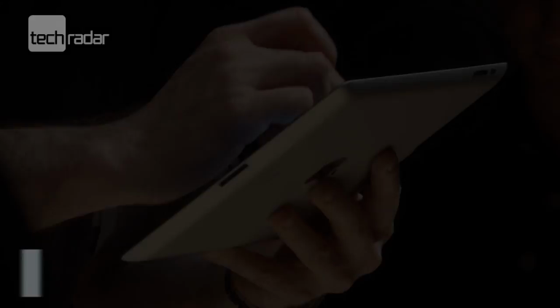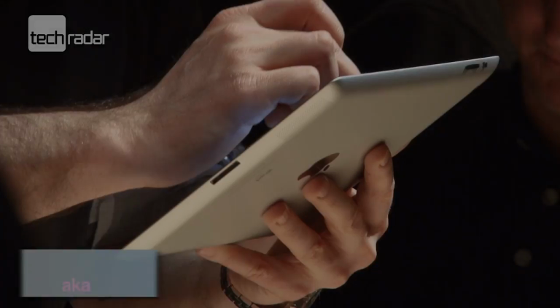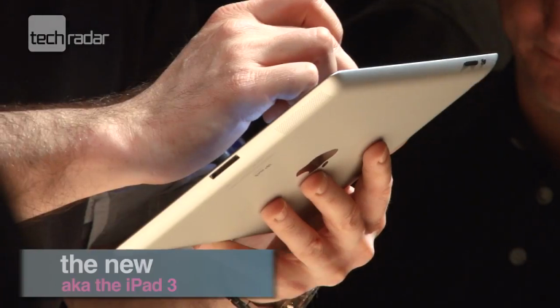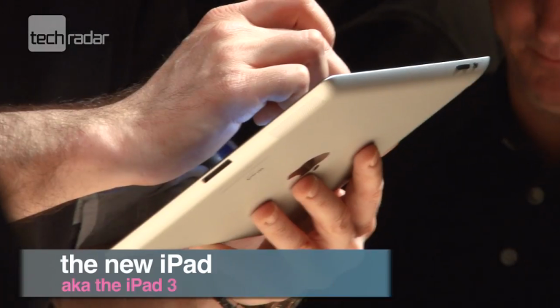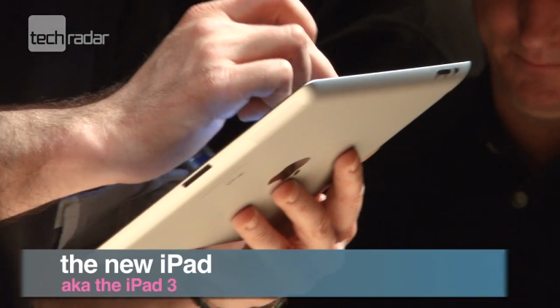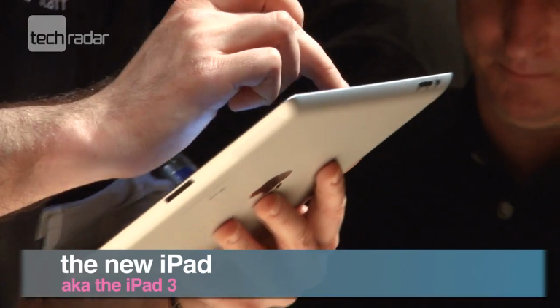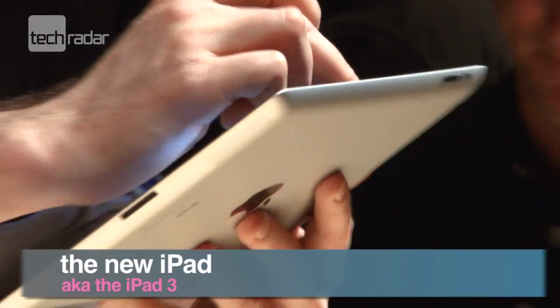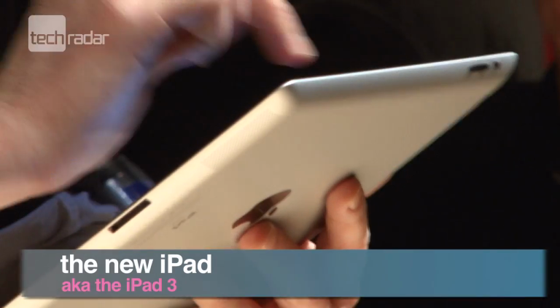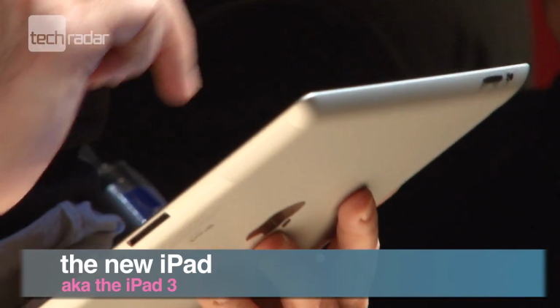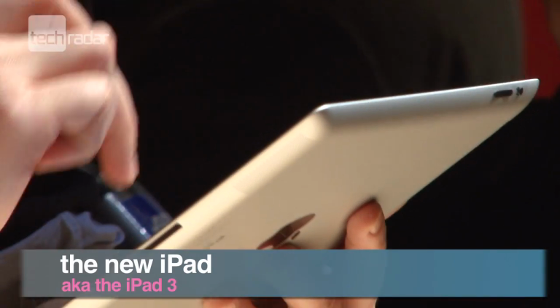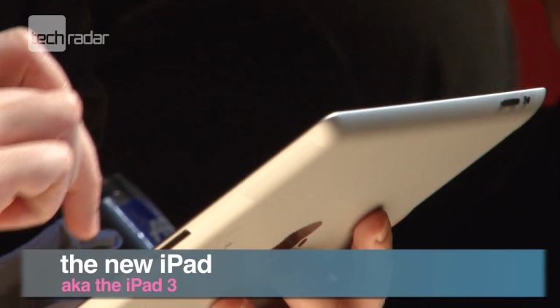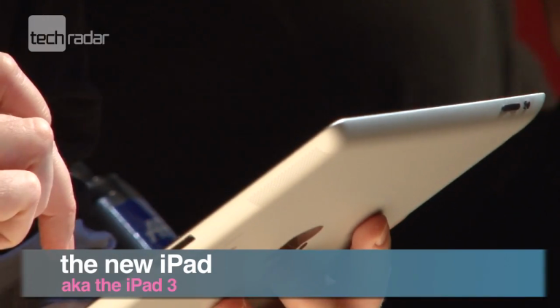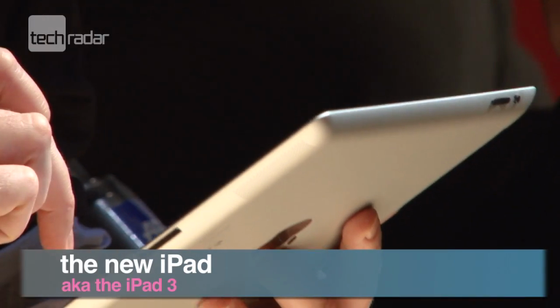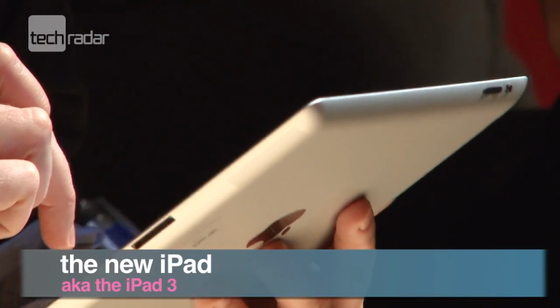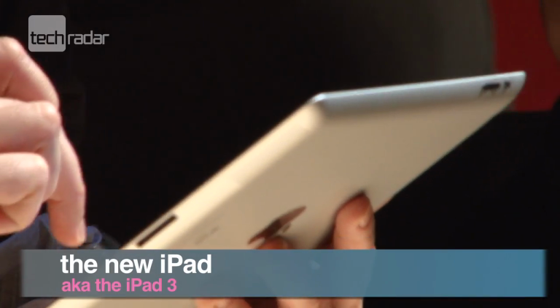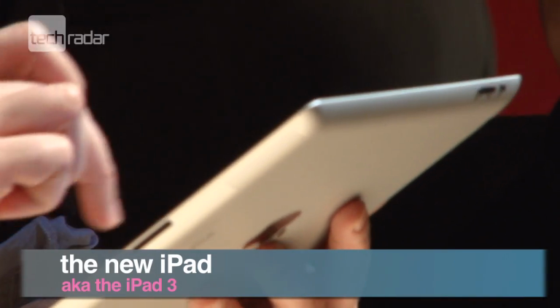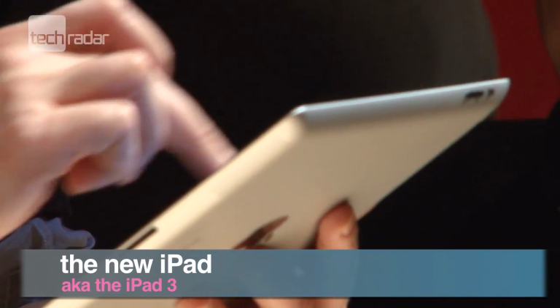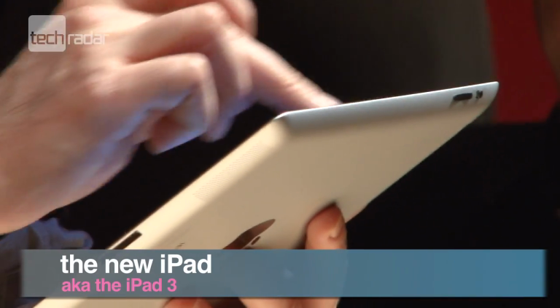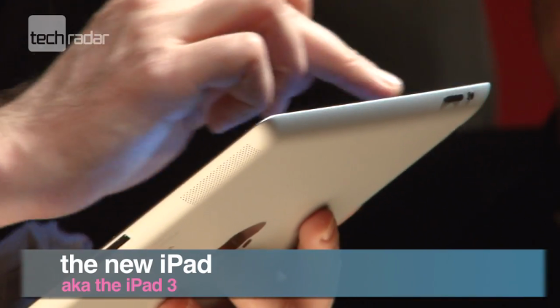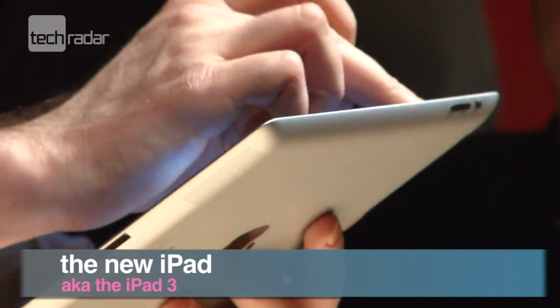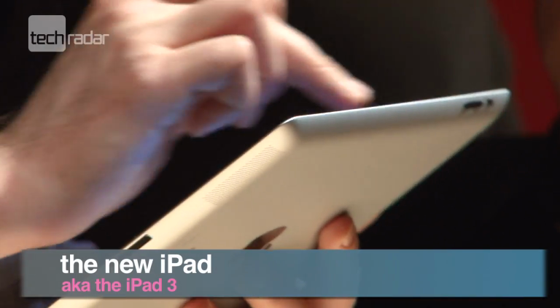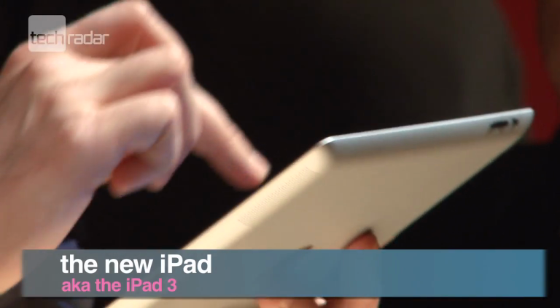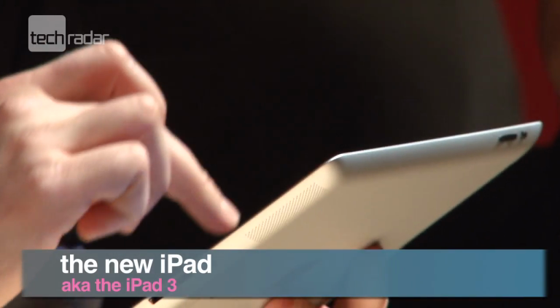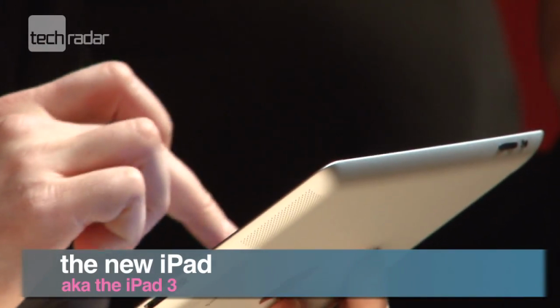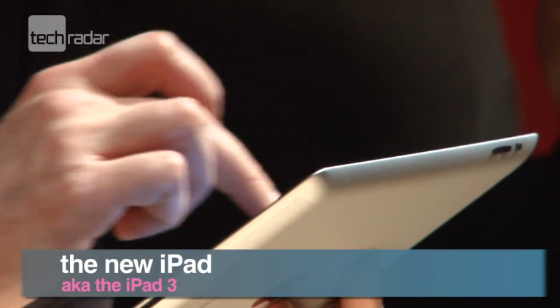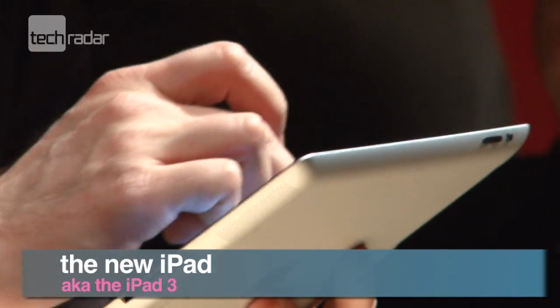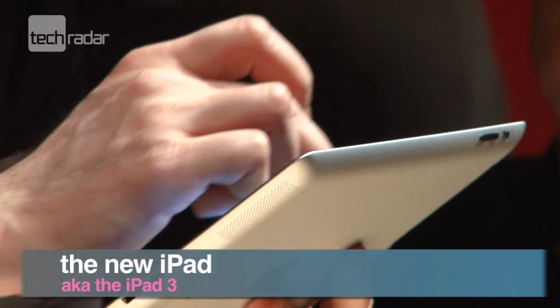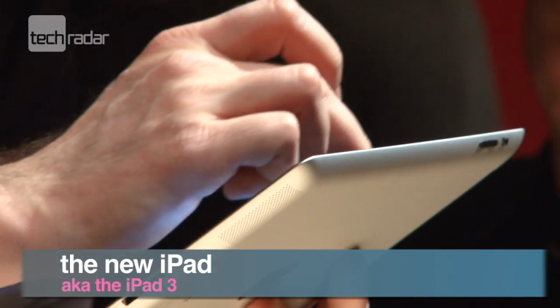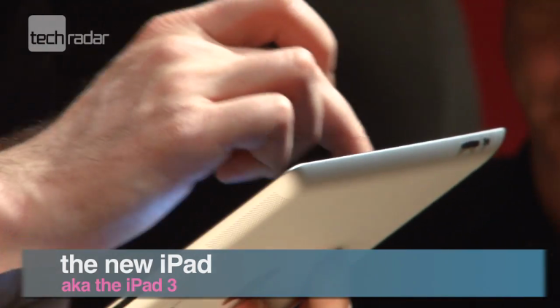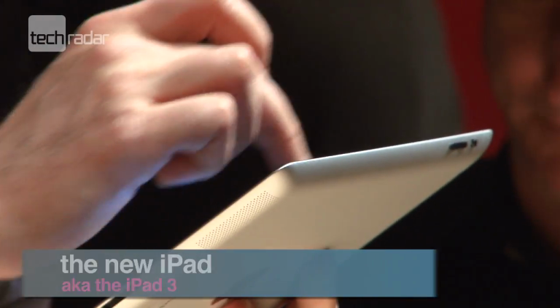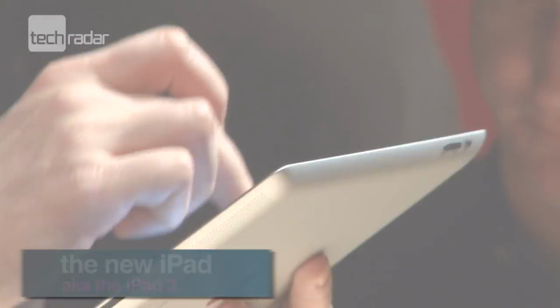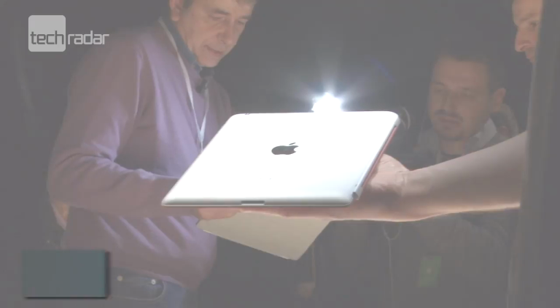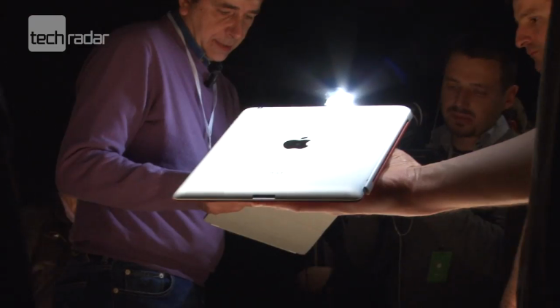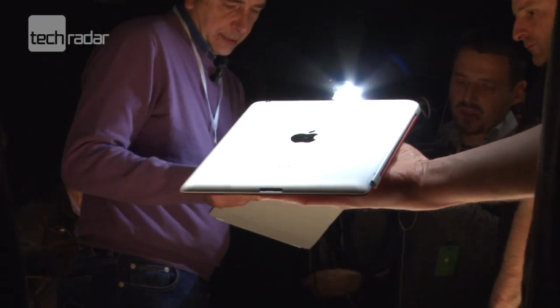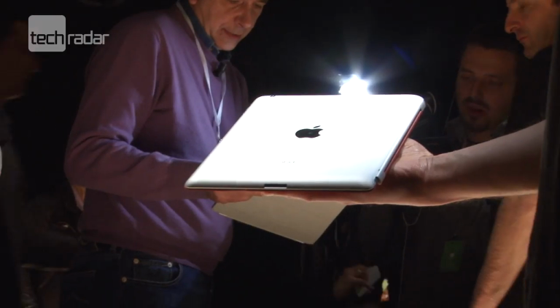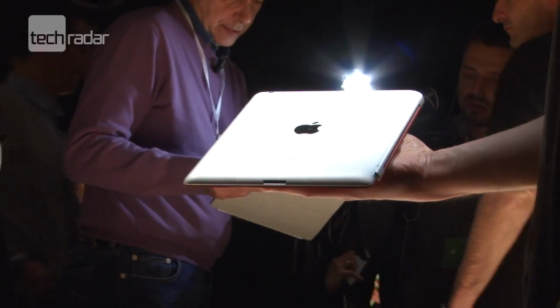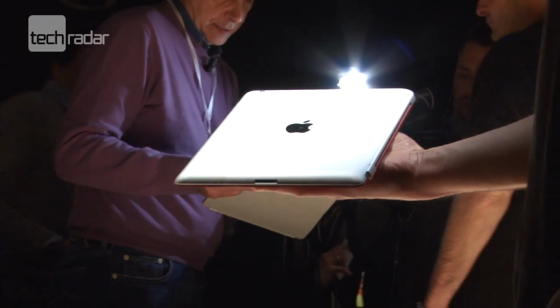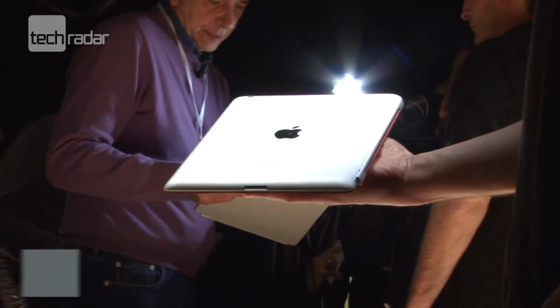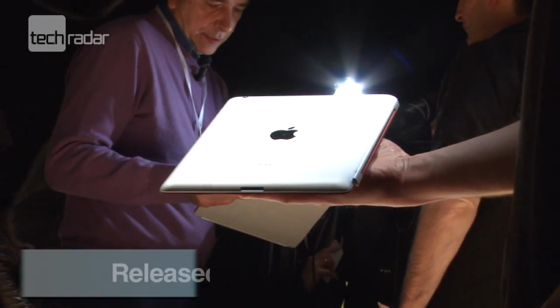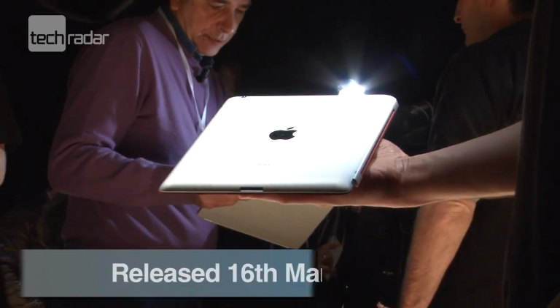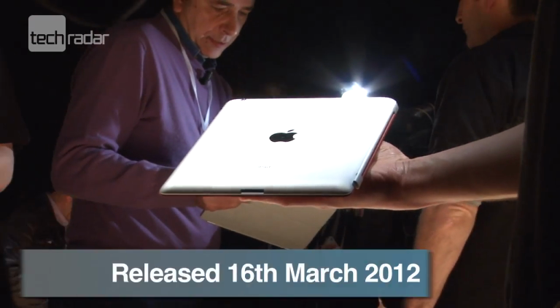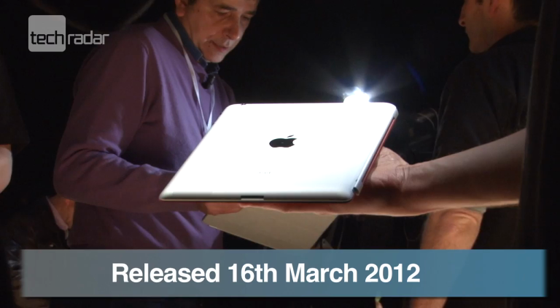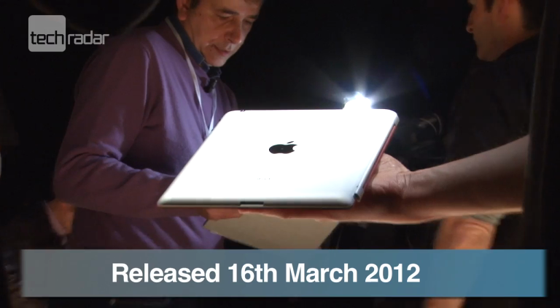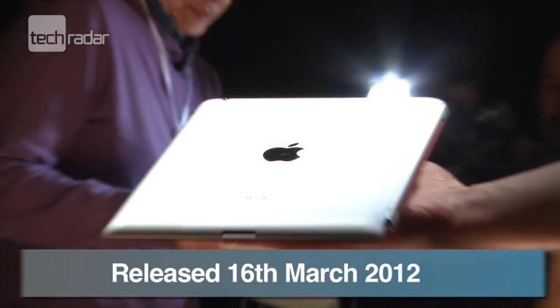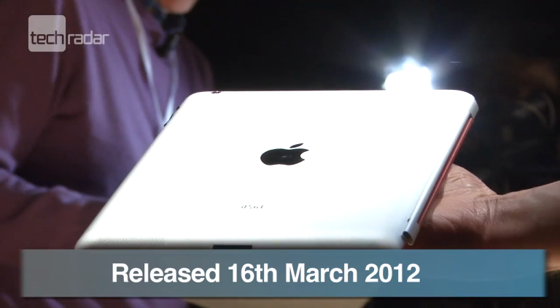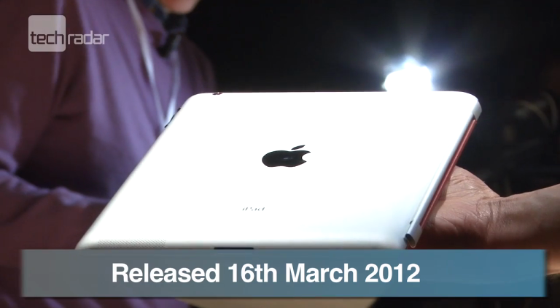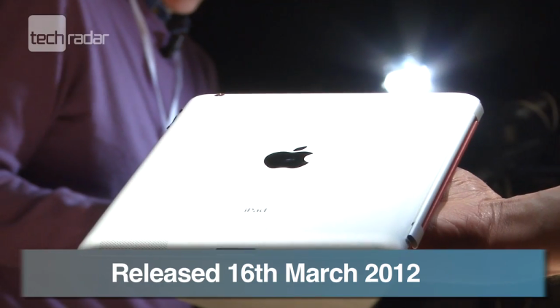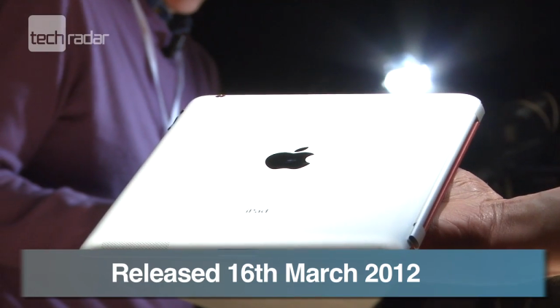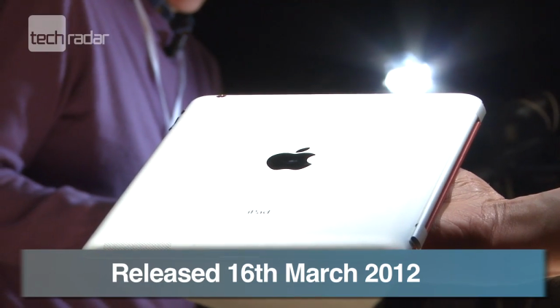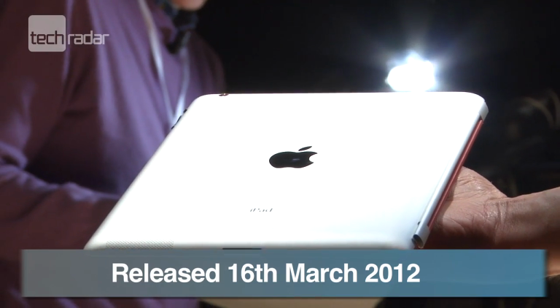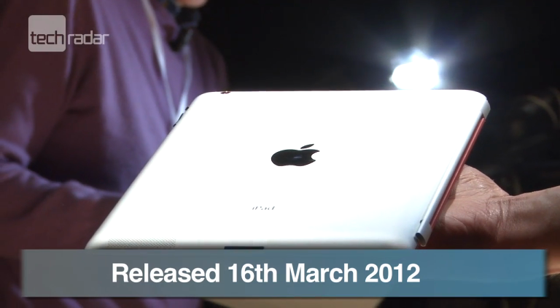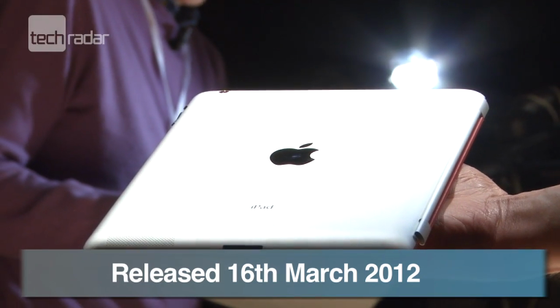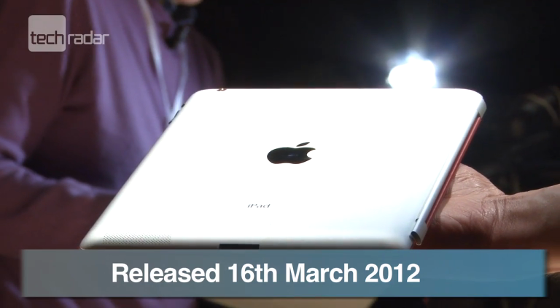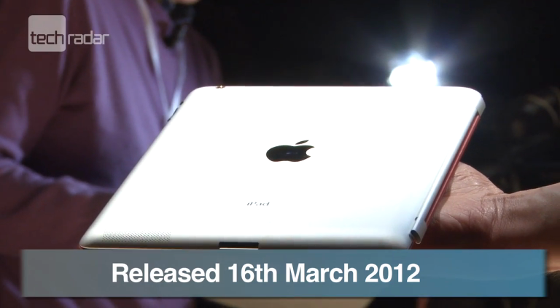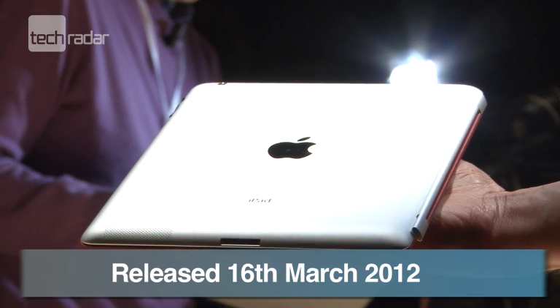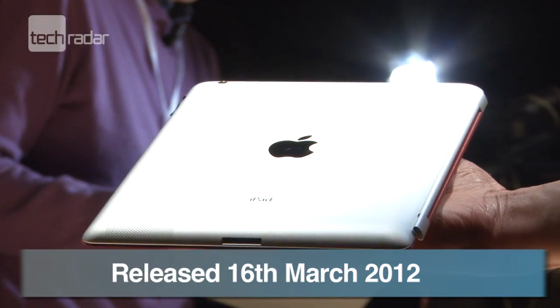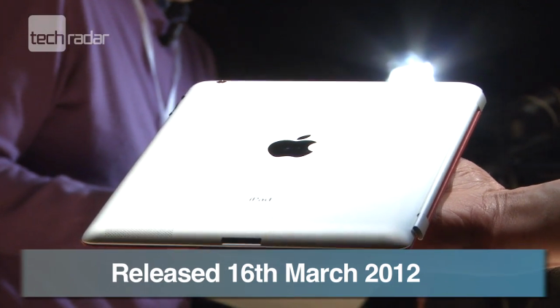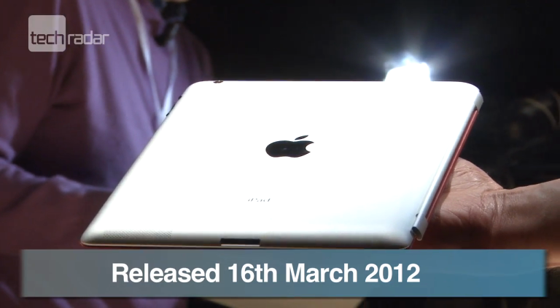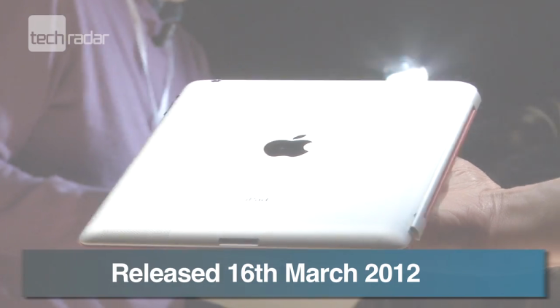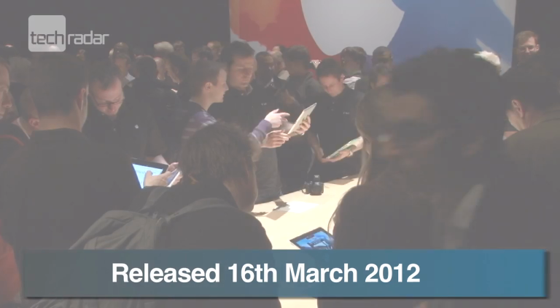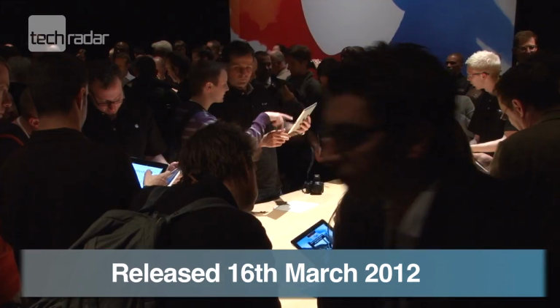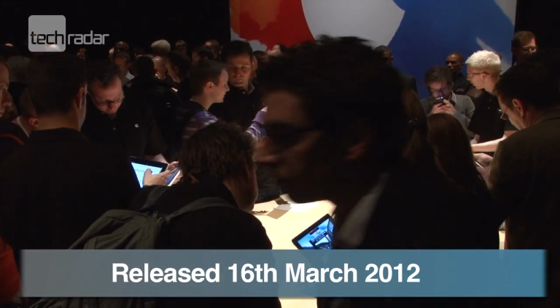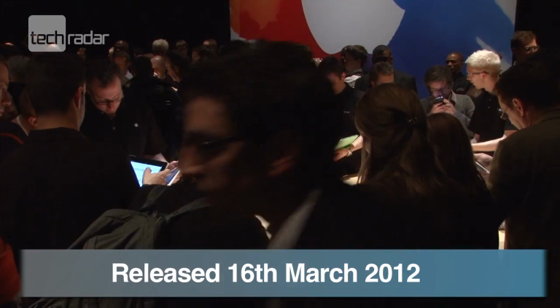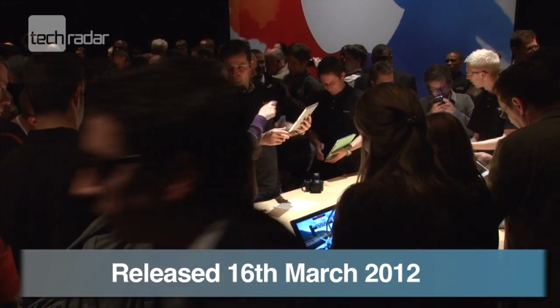The new iPad has finally landed and here's everything you need to know. It's going to be released on the 16th of March in the UK and US.